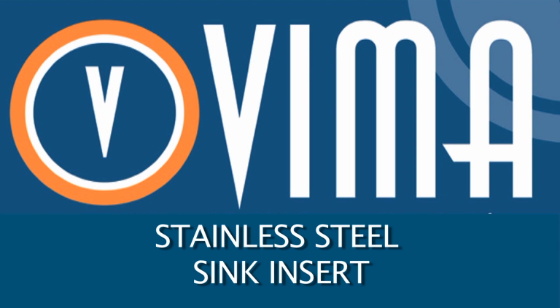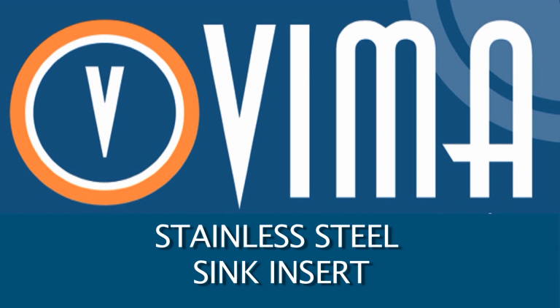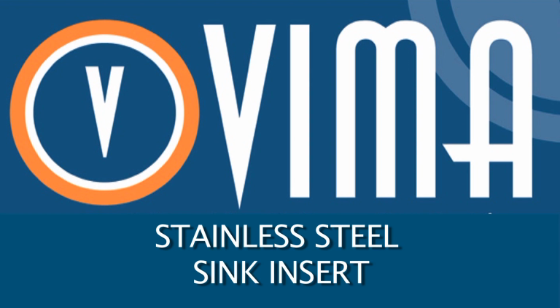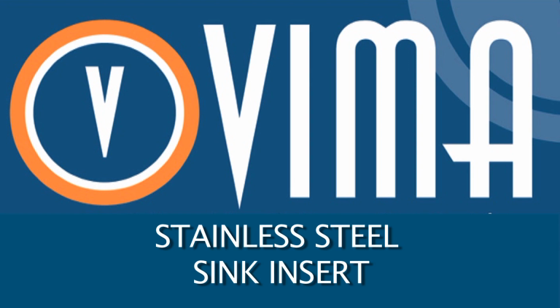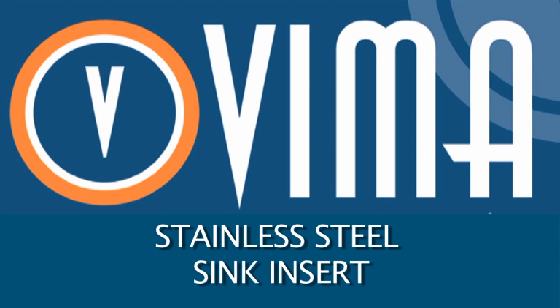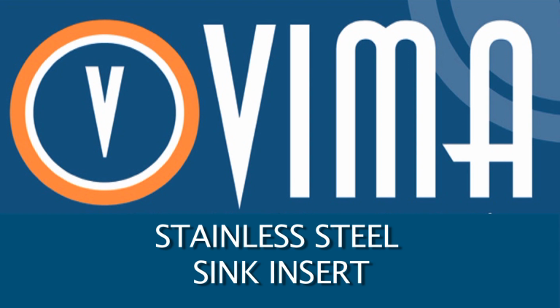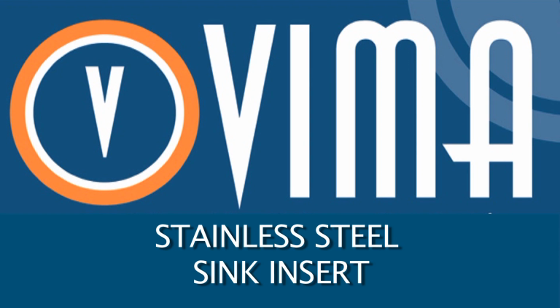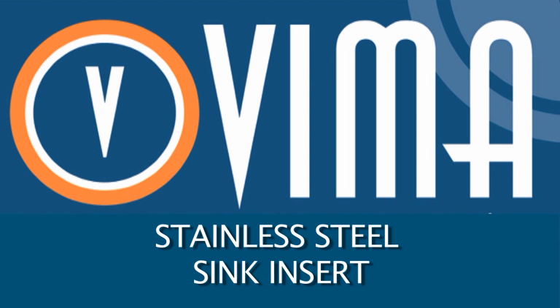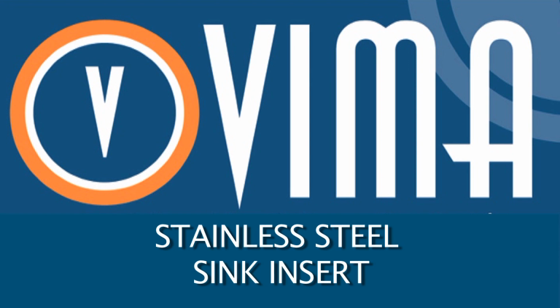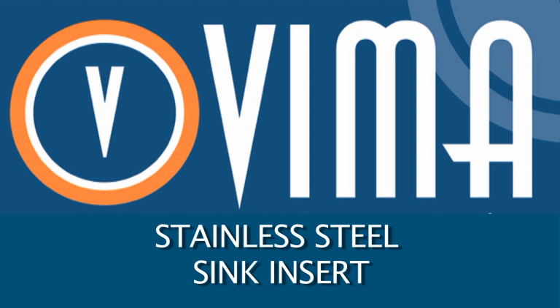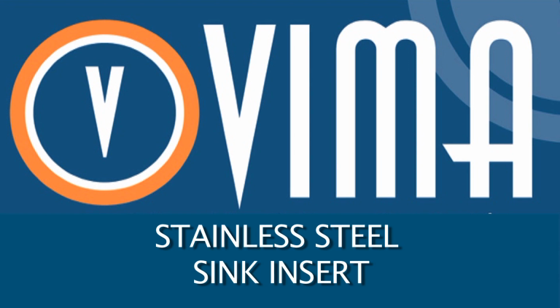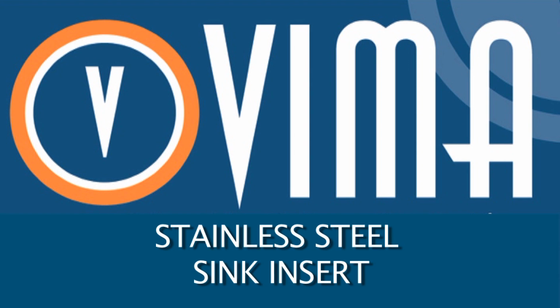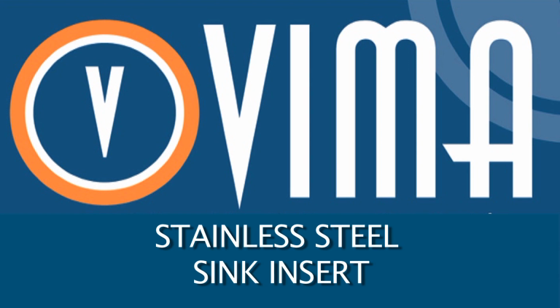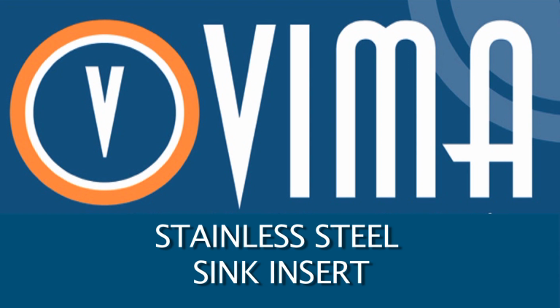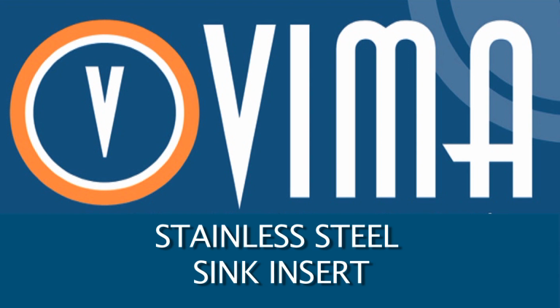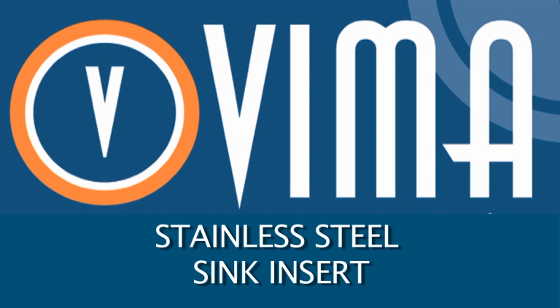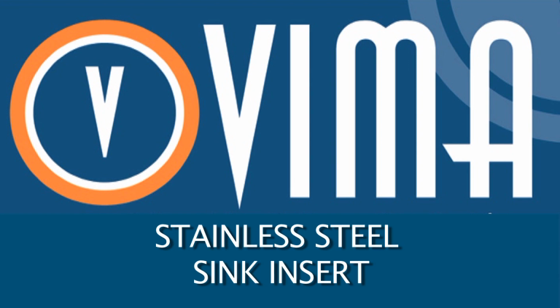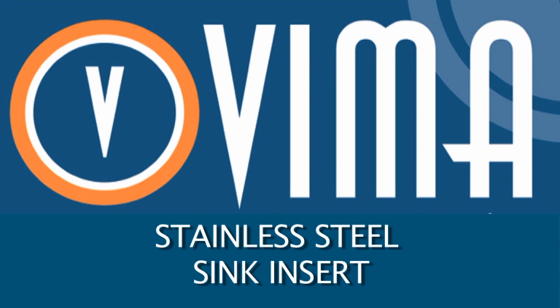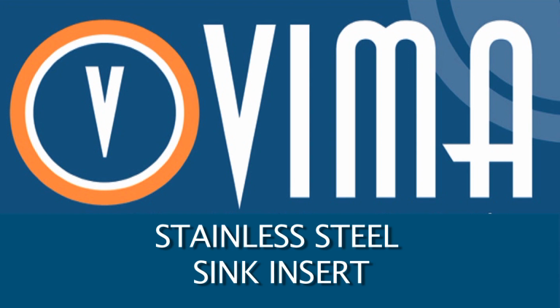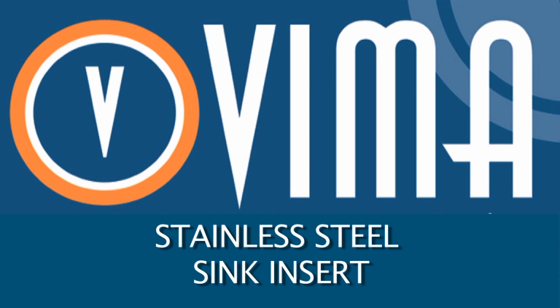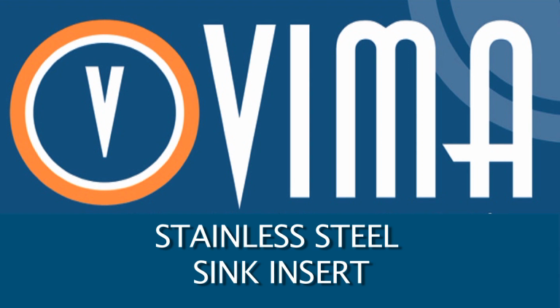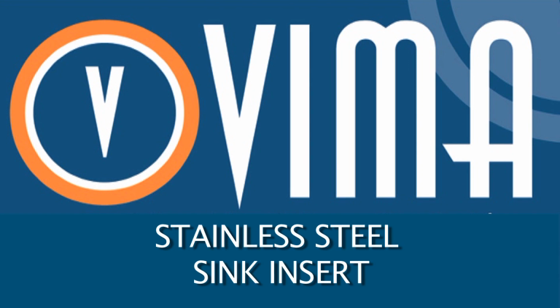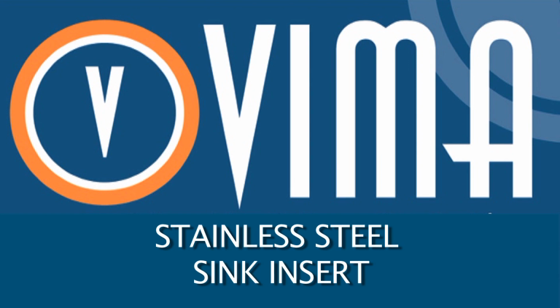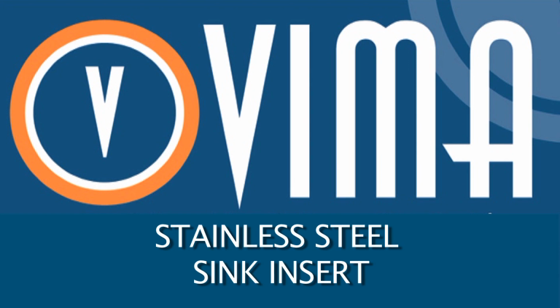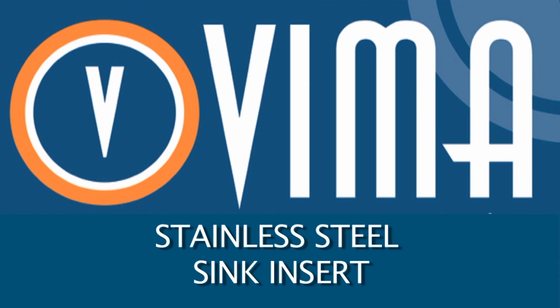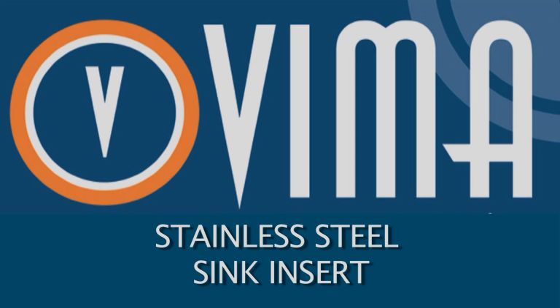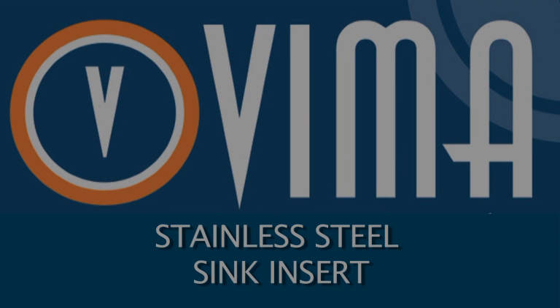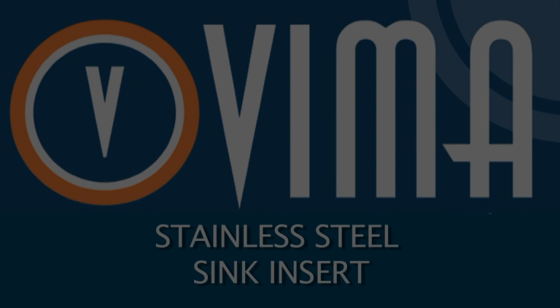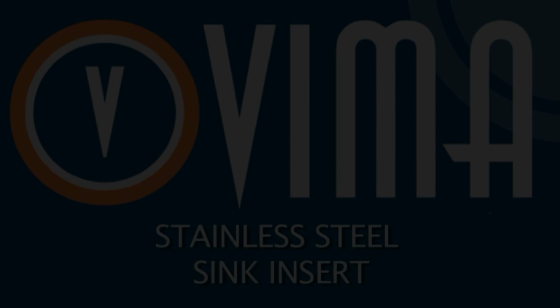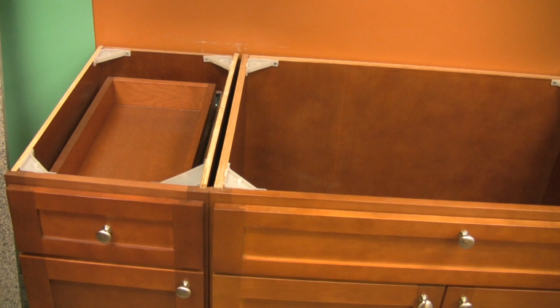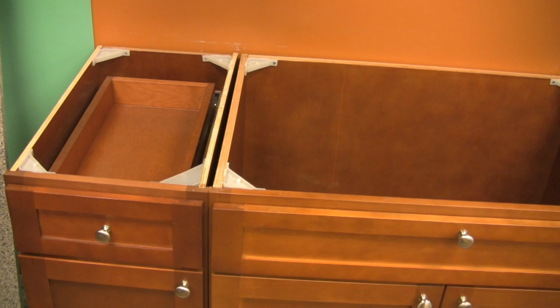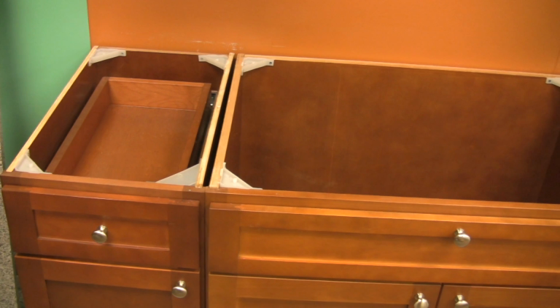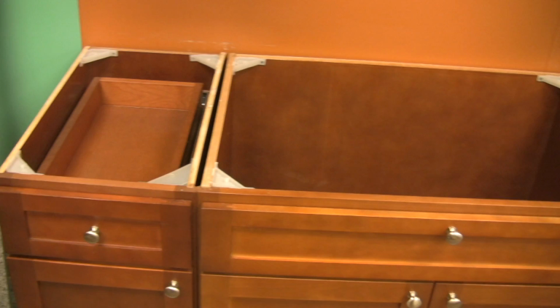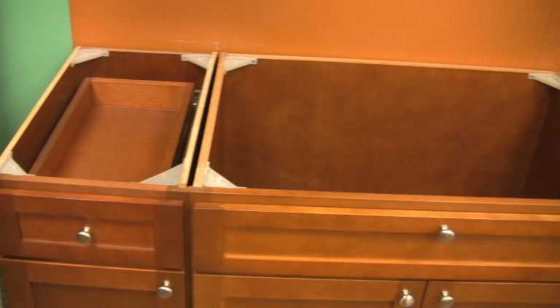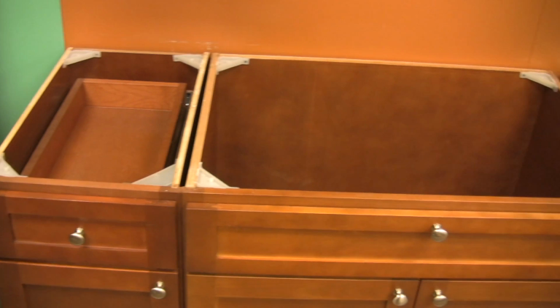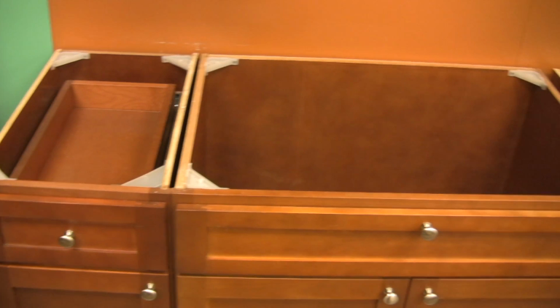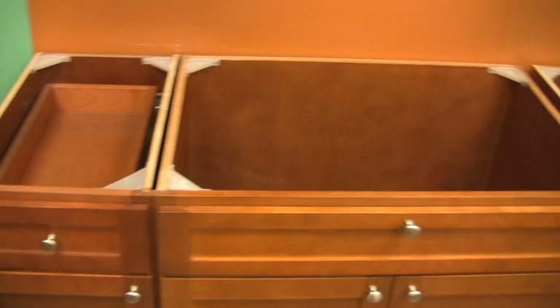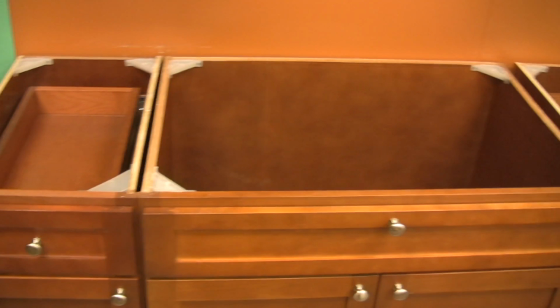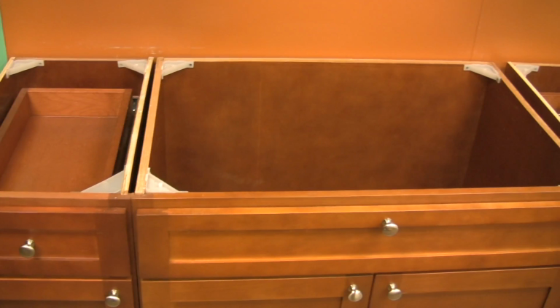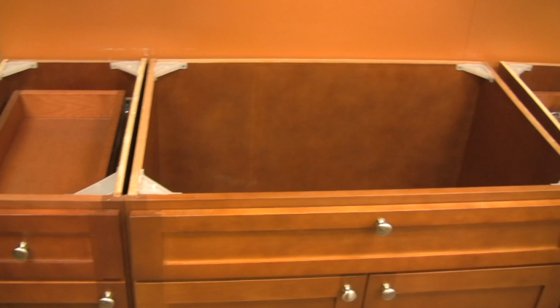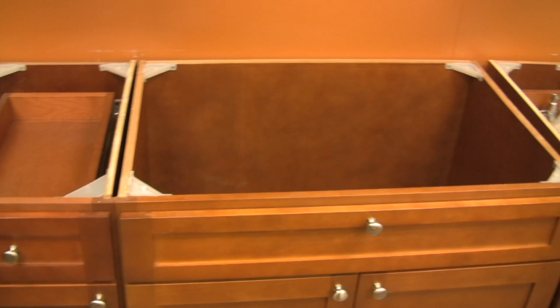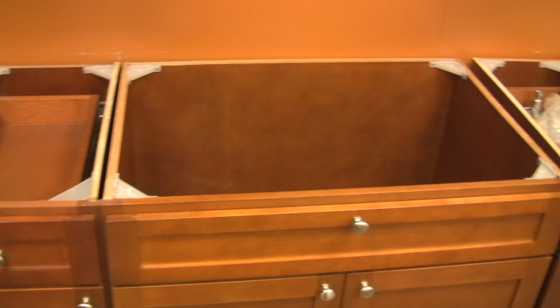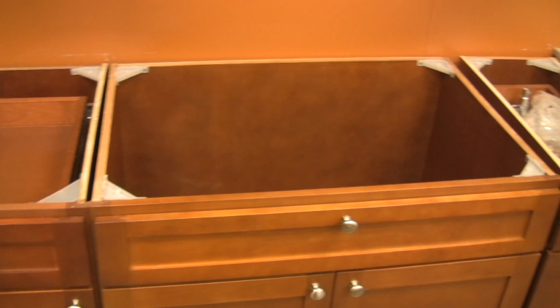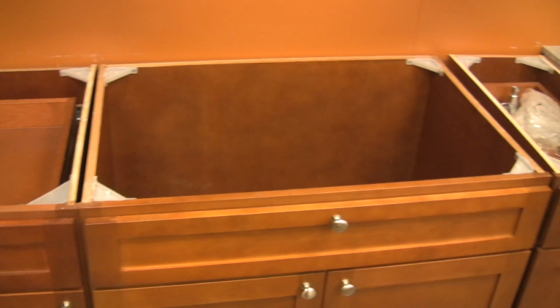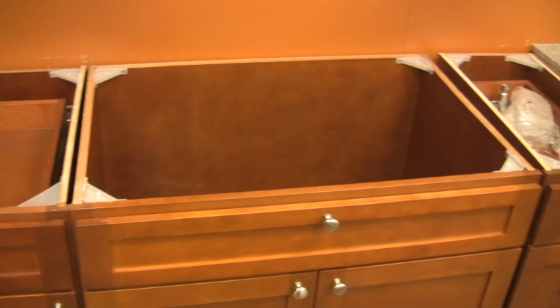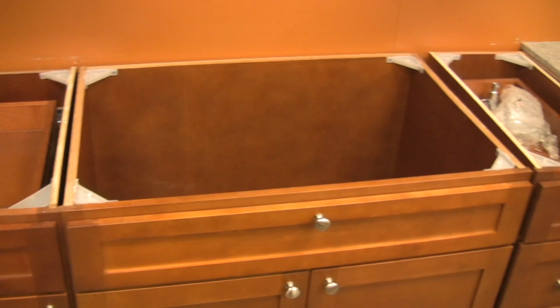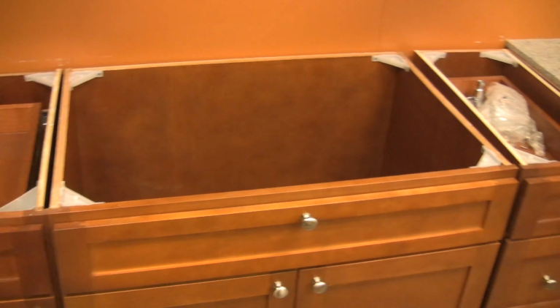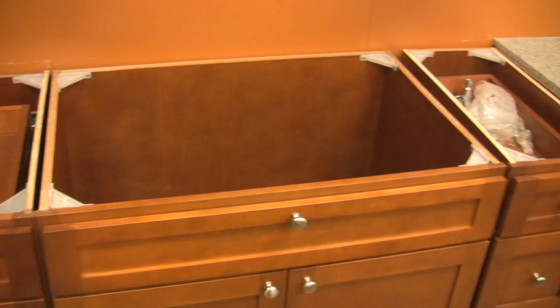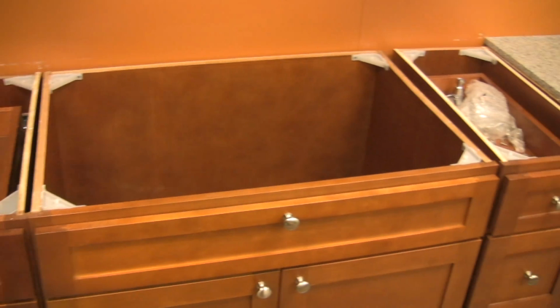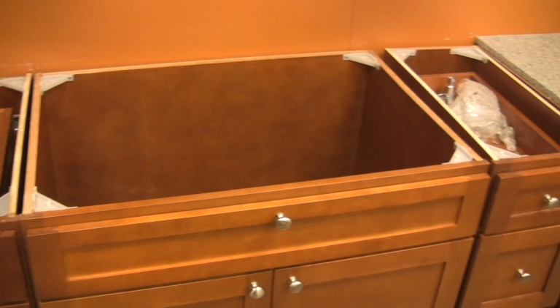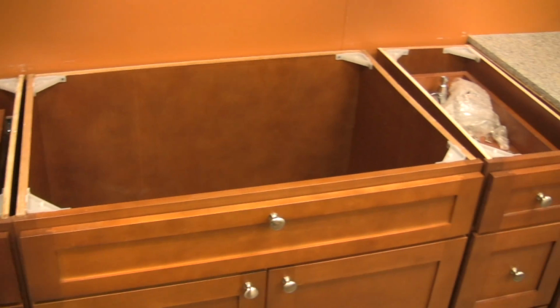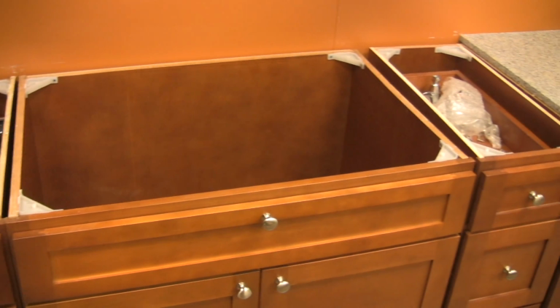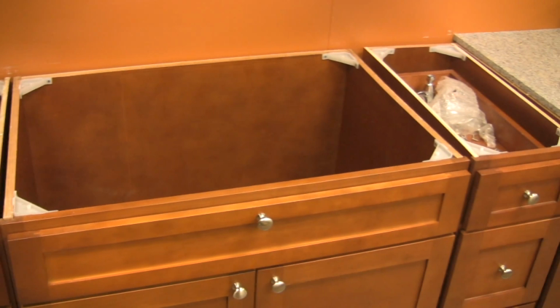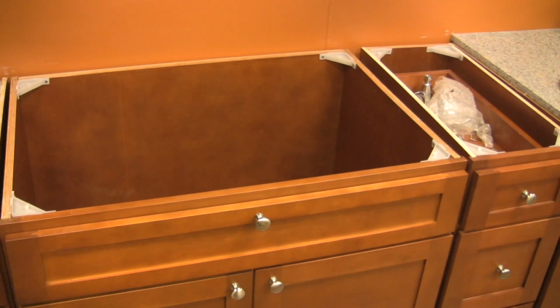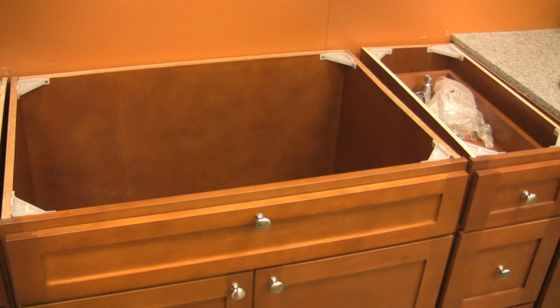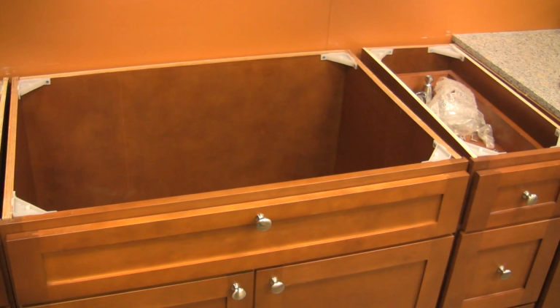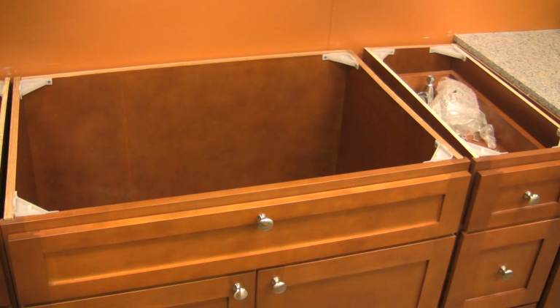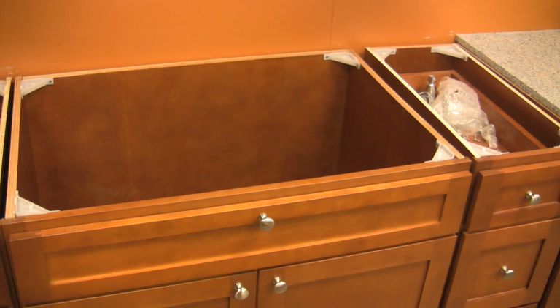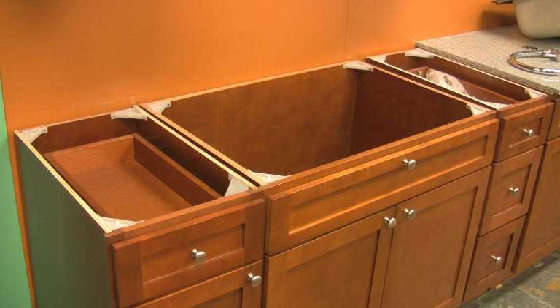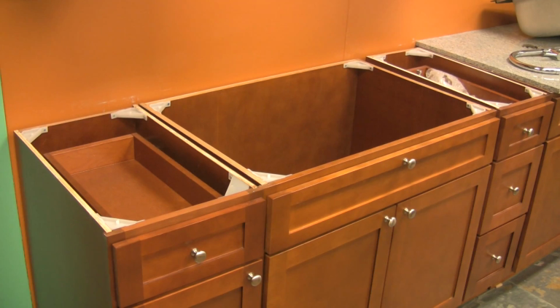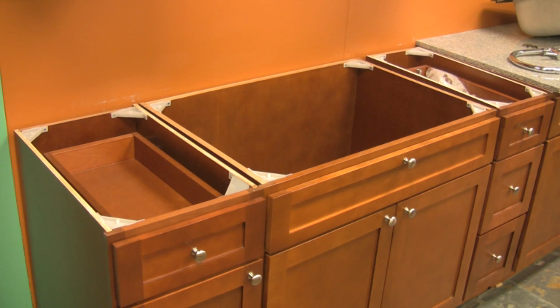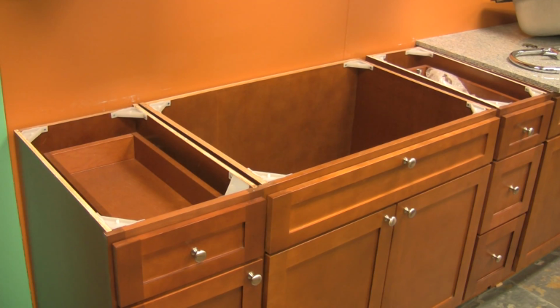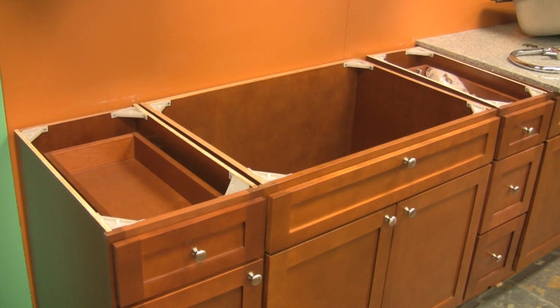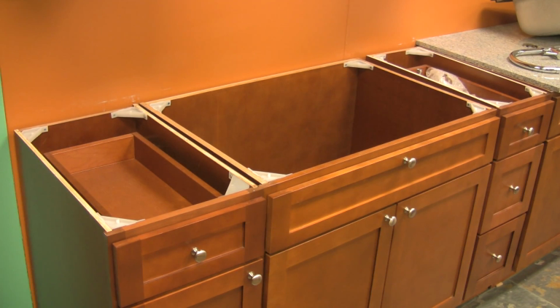Installing the stainless steel sink insert. The sink insert is the frame that sits onto the granite countertop.